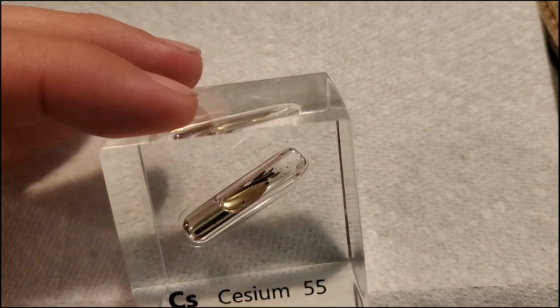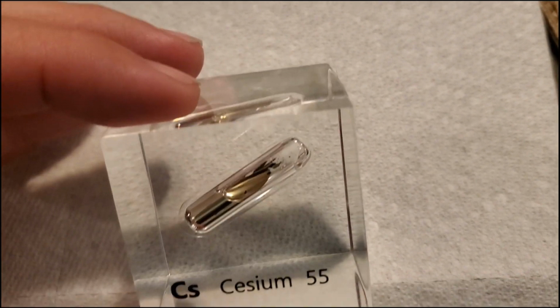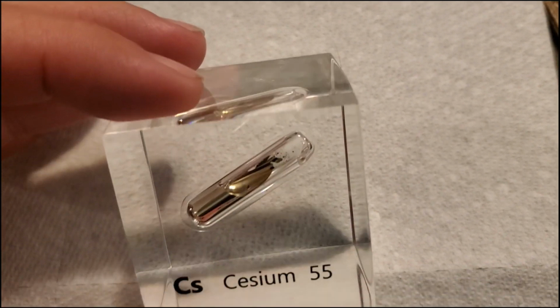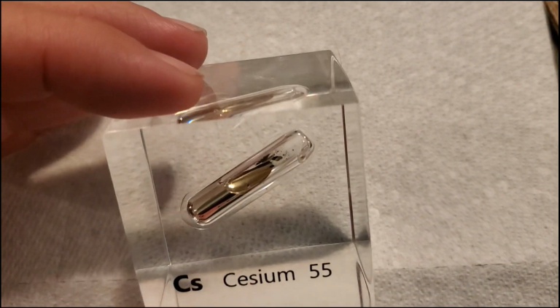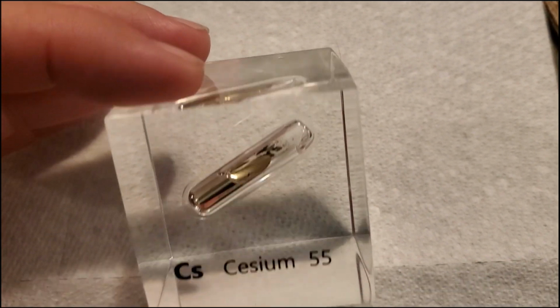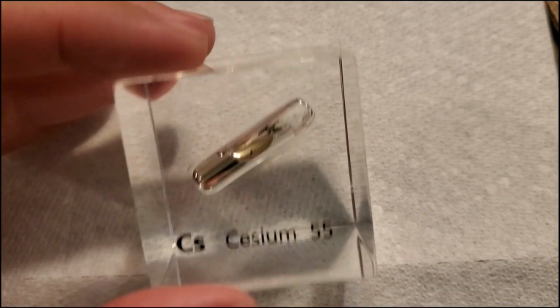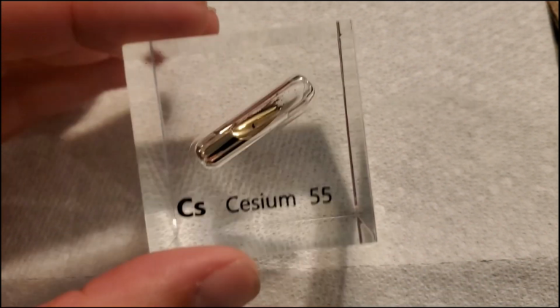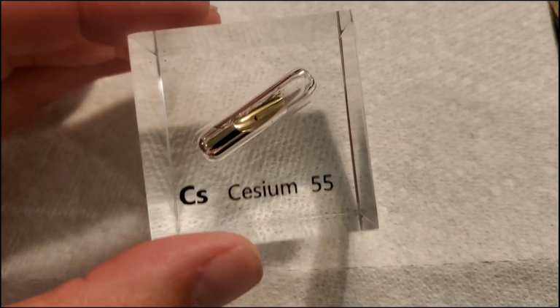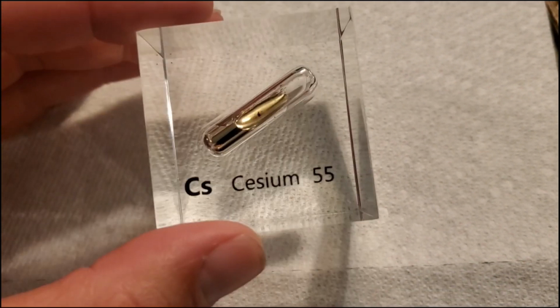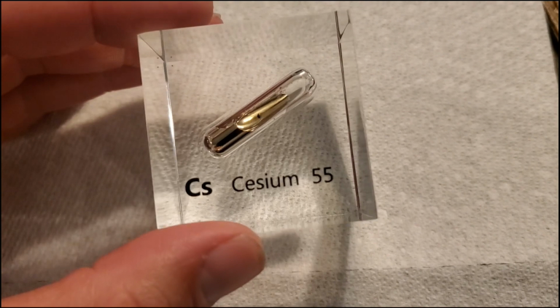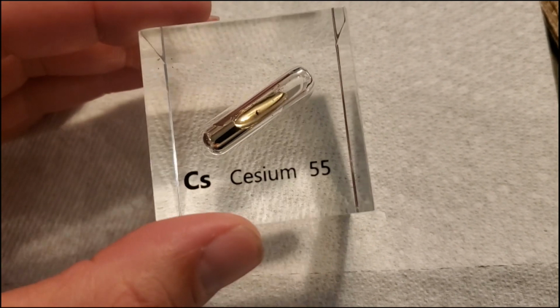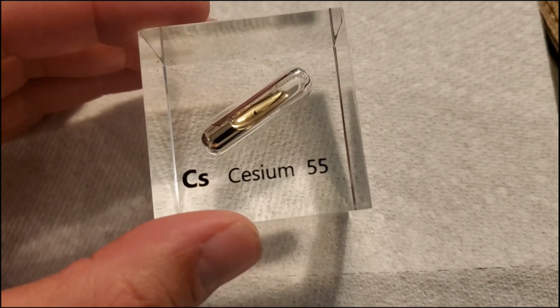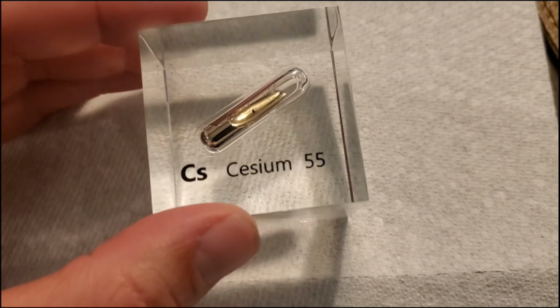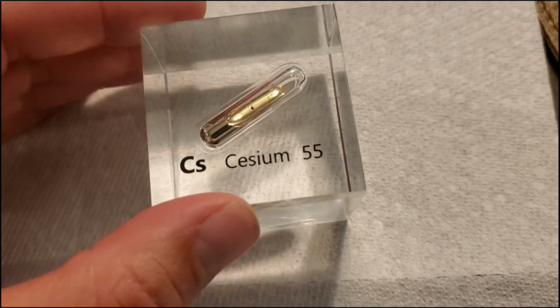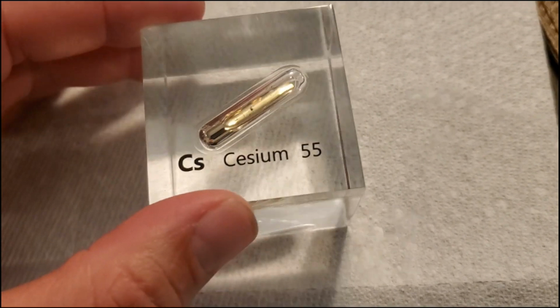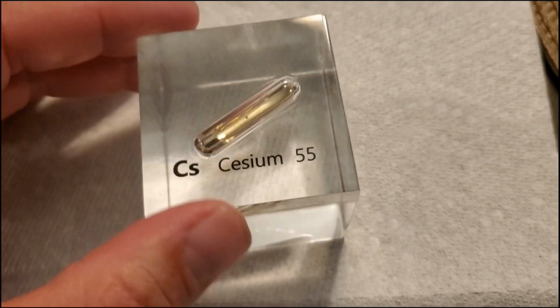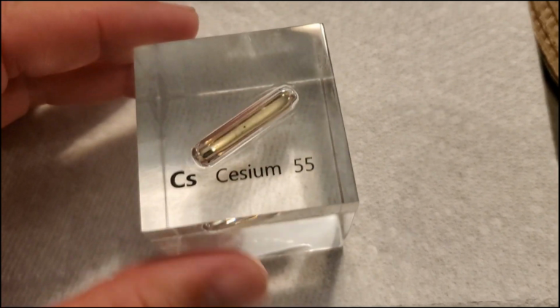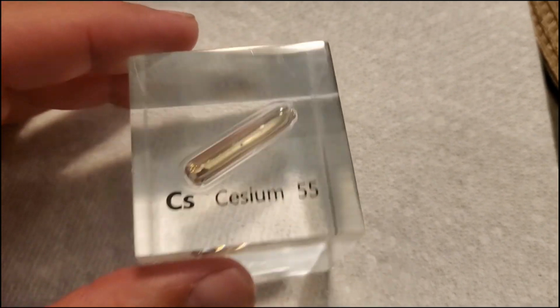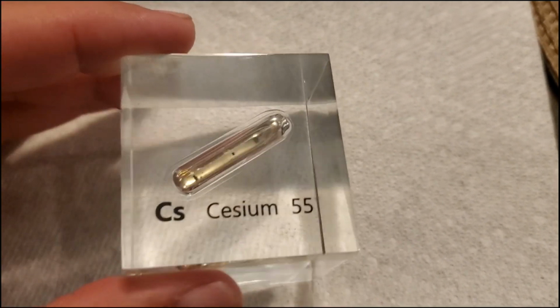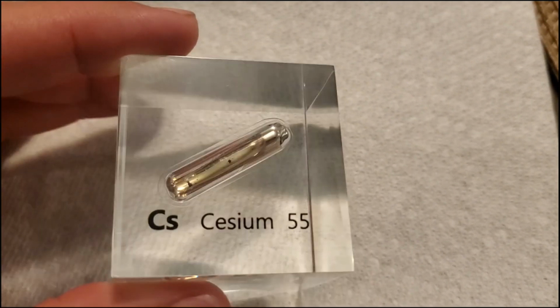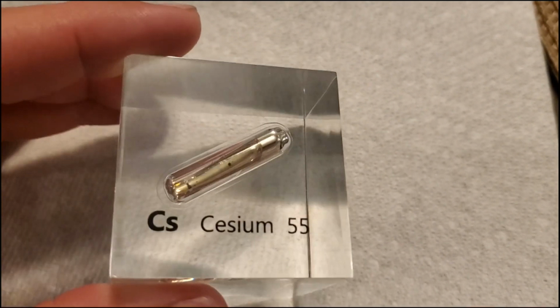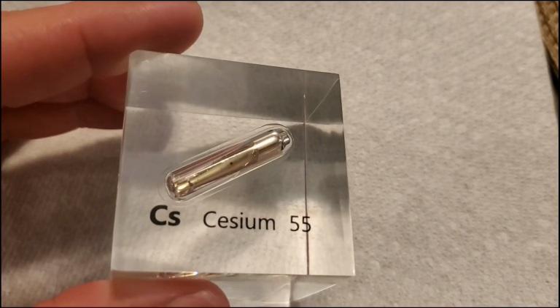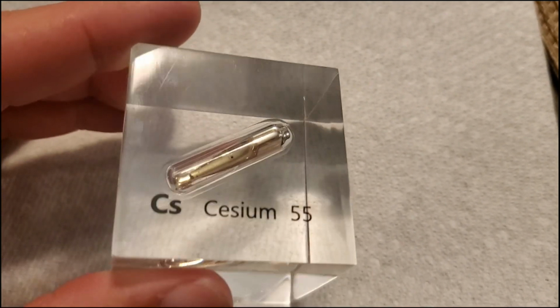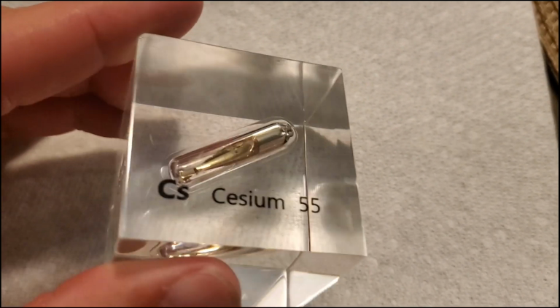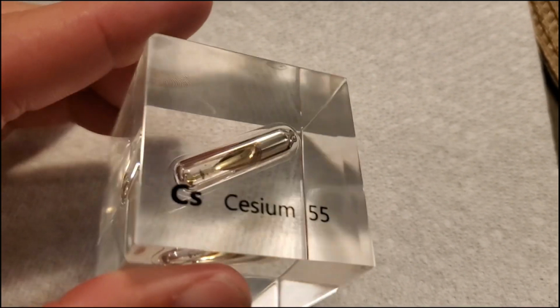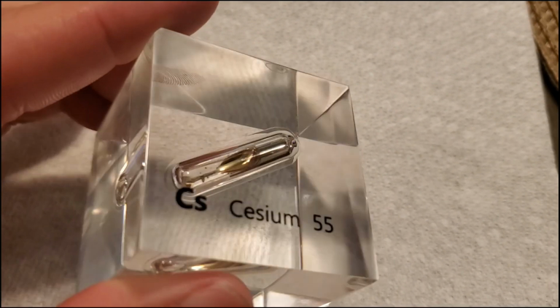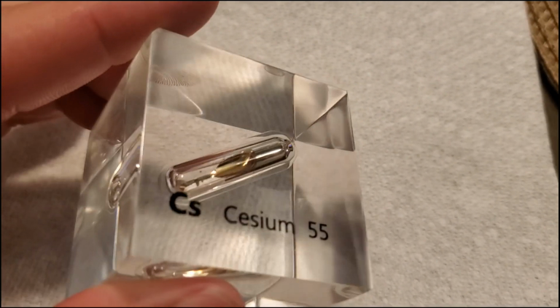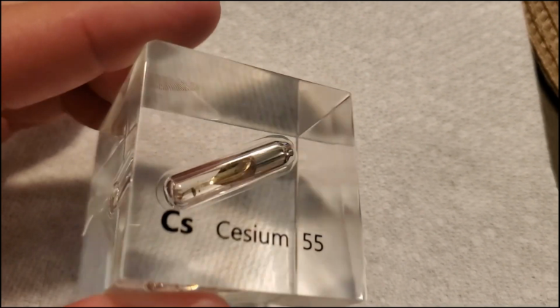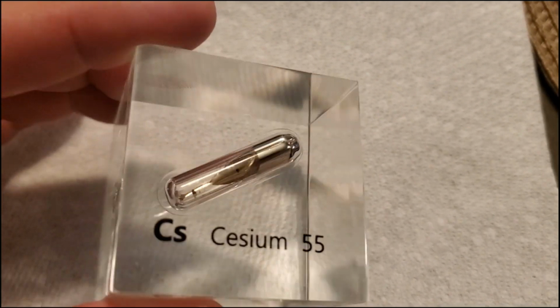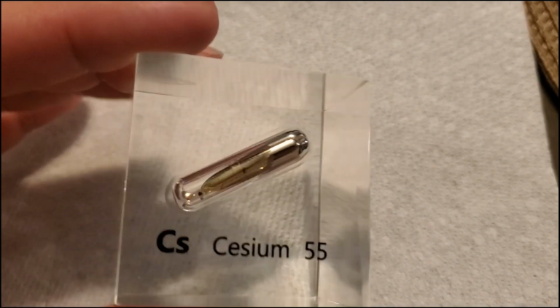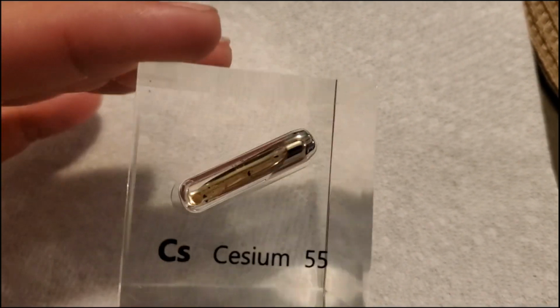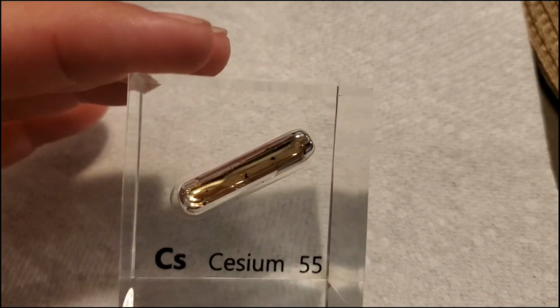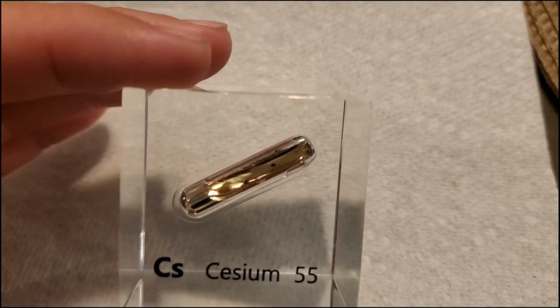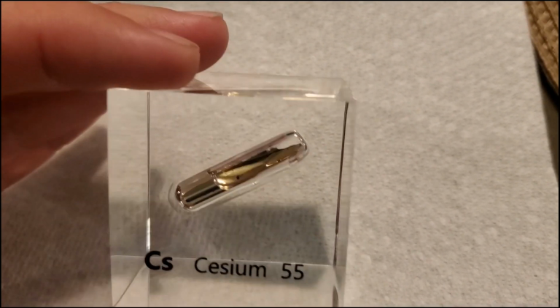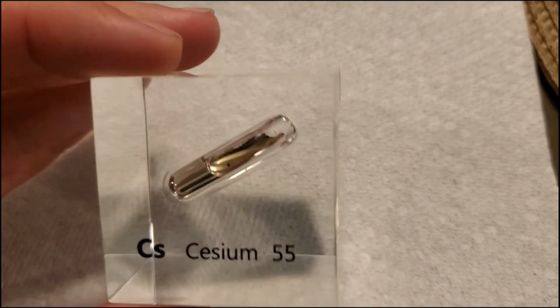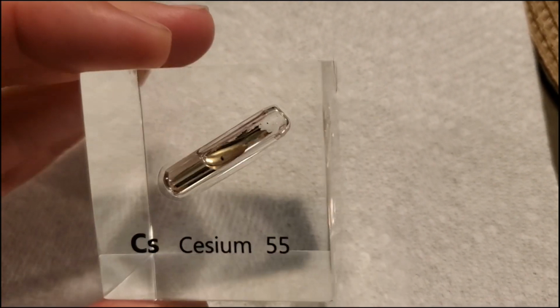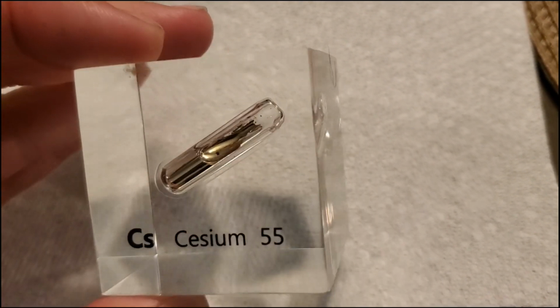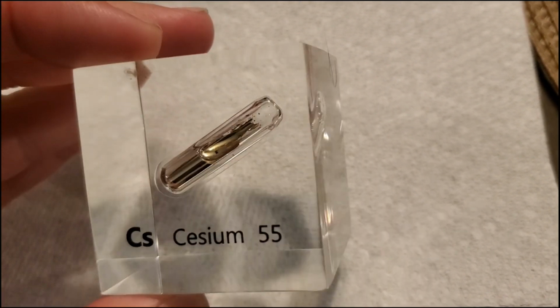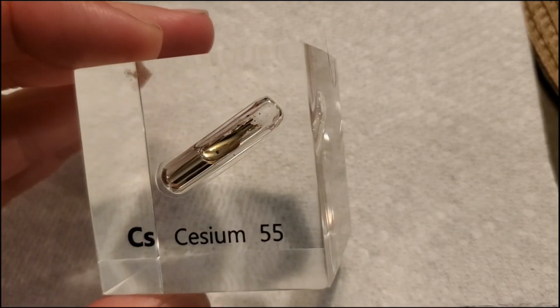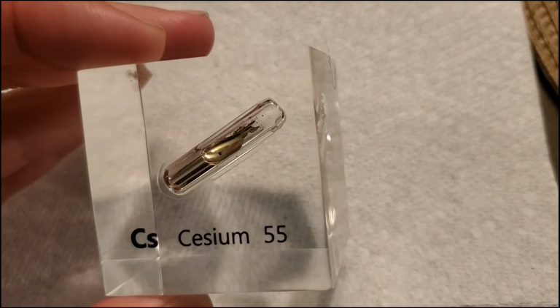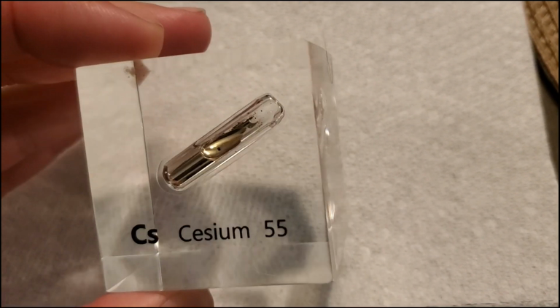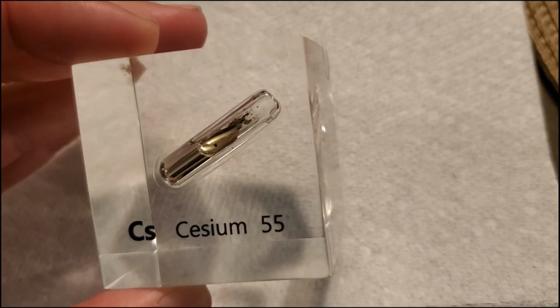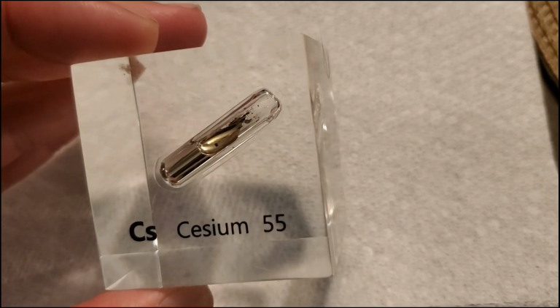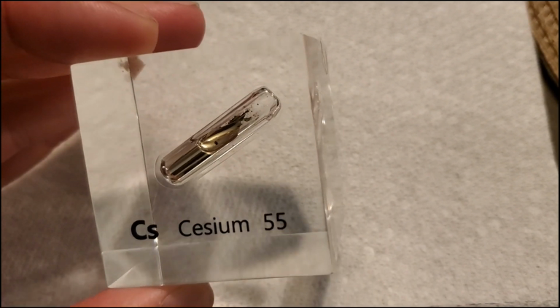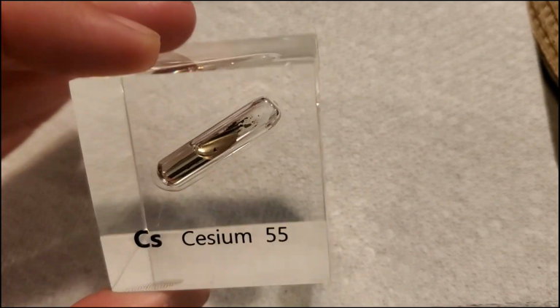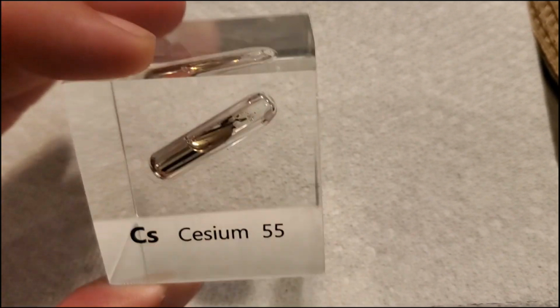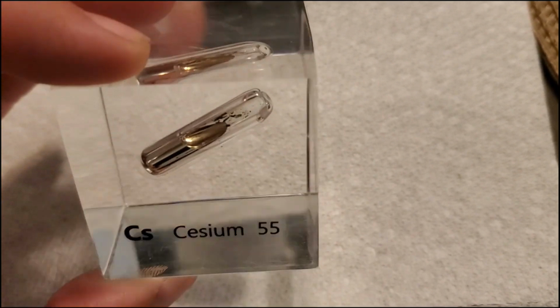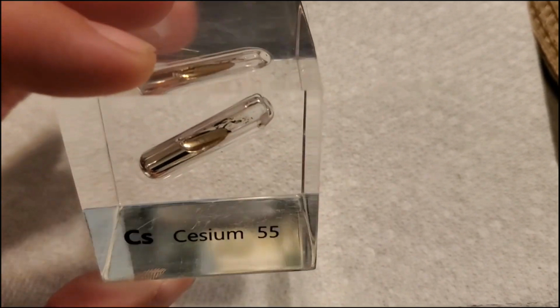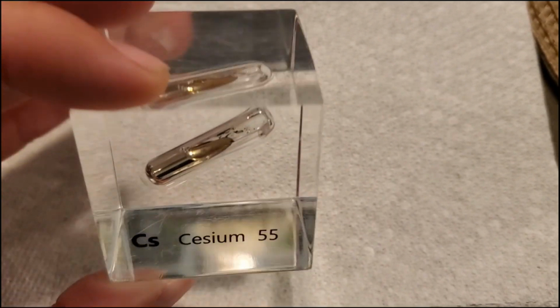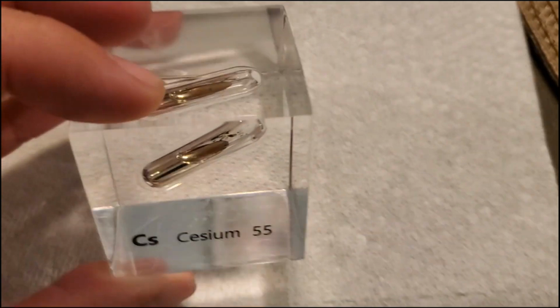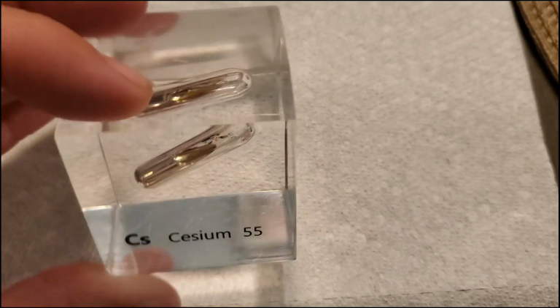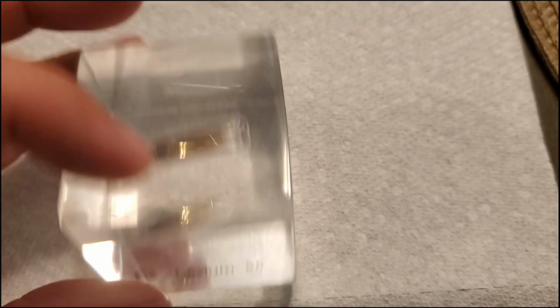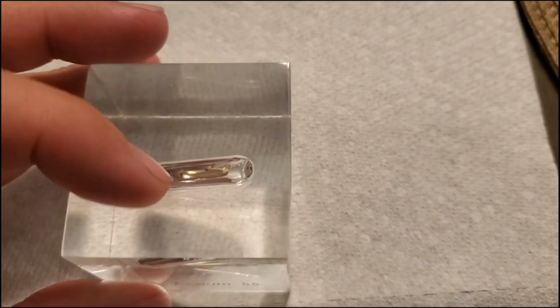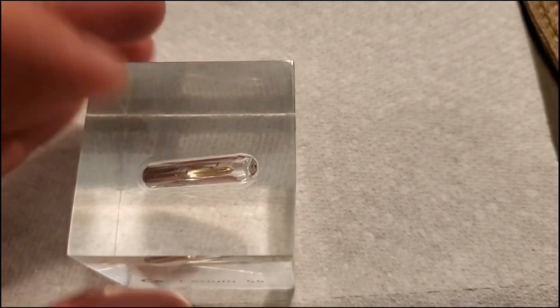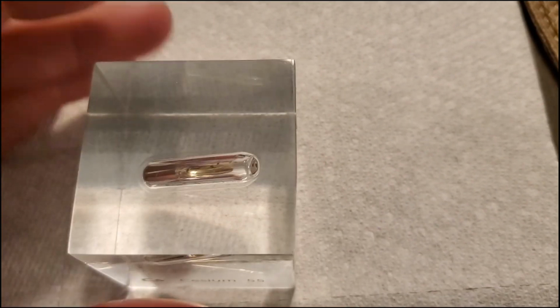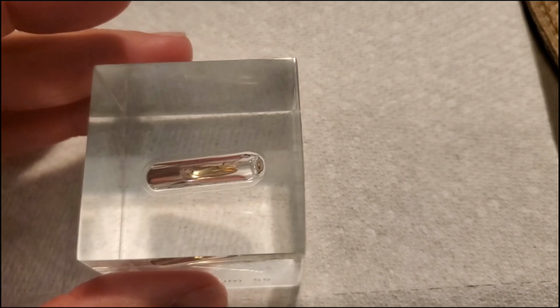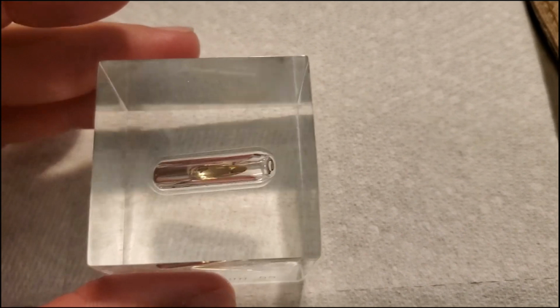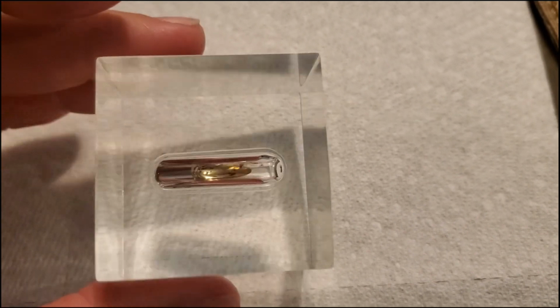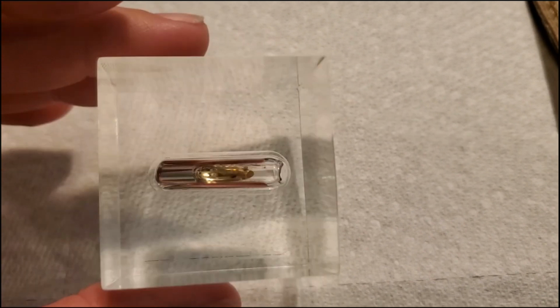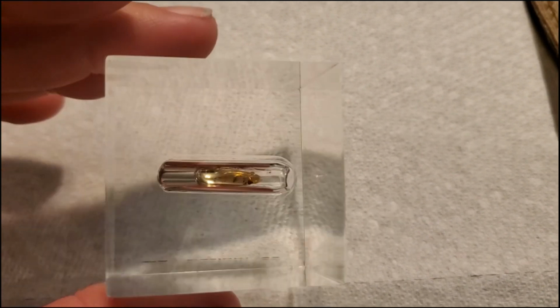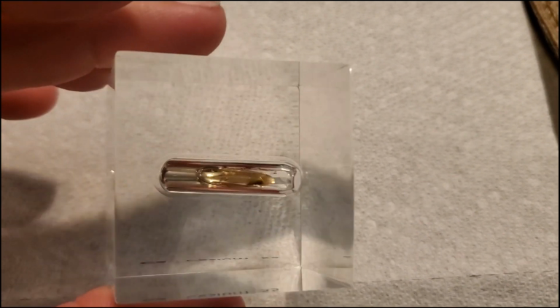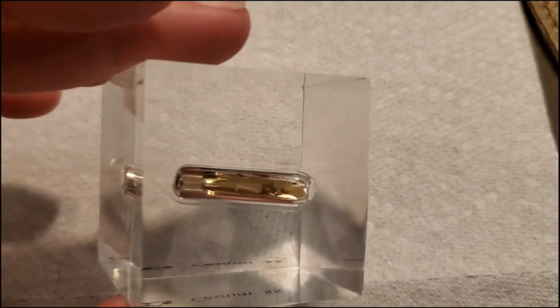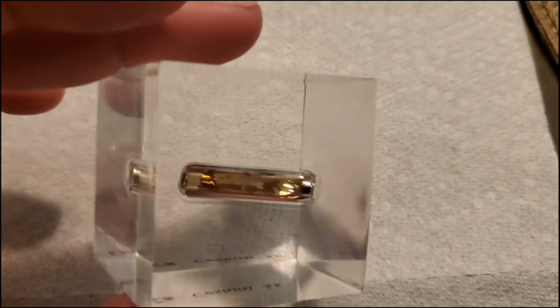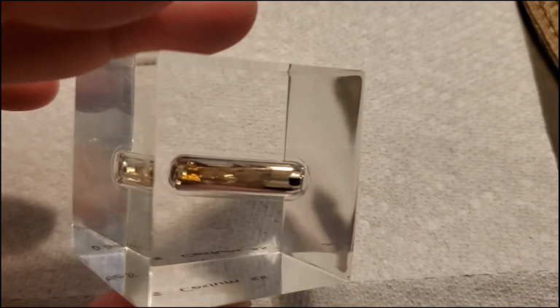In the future I'm going to be doing more fun experiments using this metal. Stay tuned. Thanks for watching.